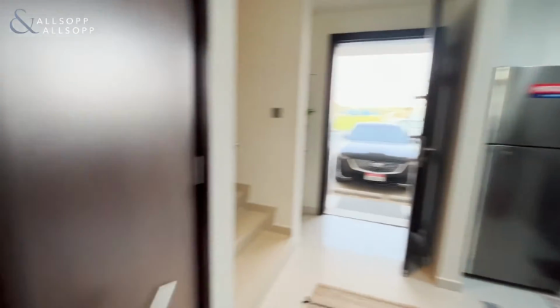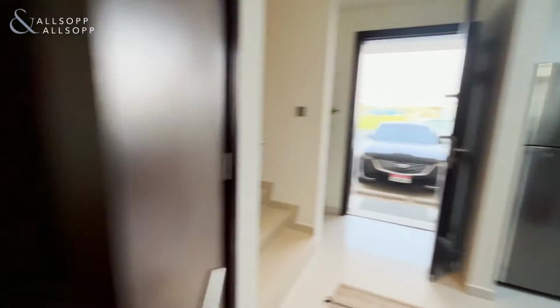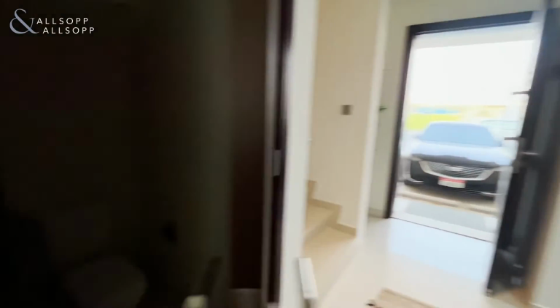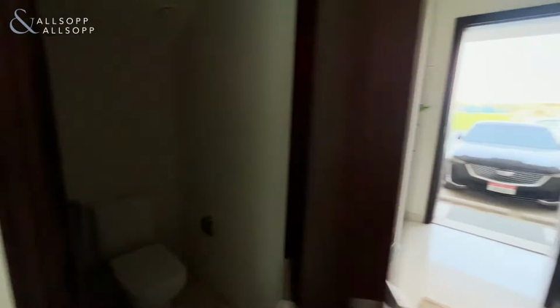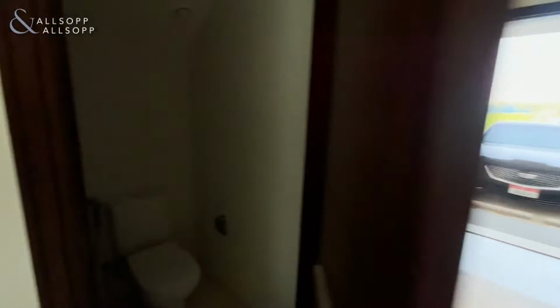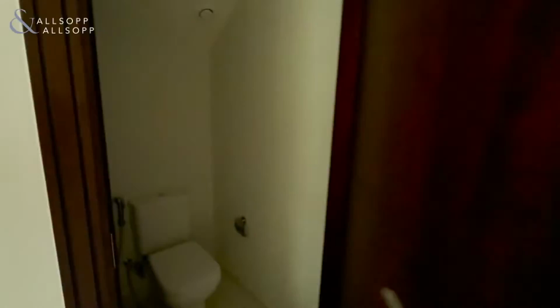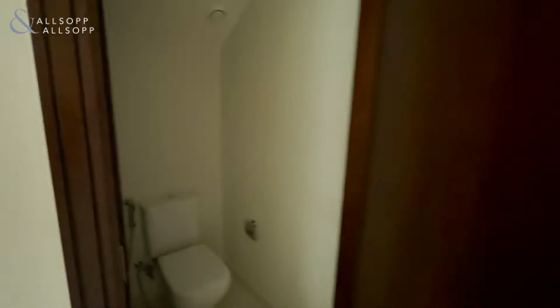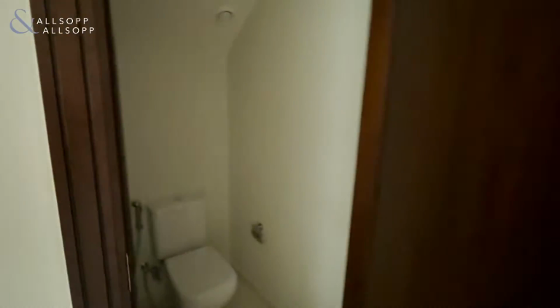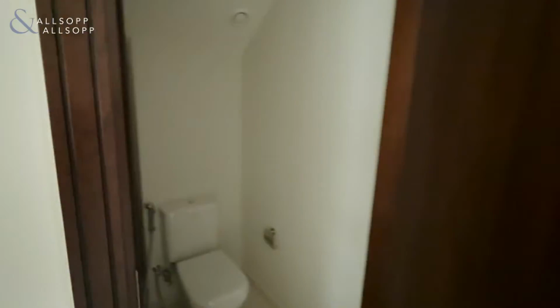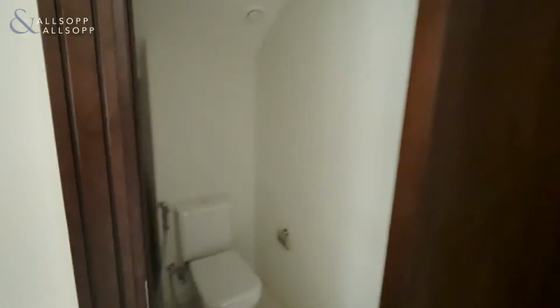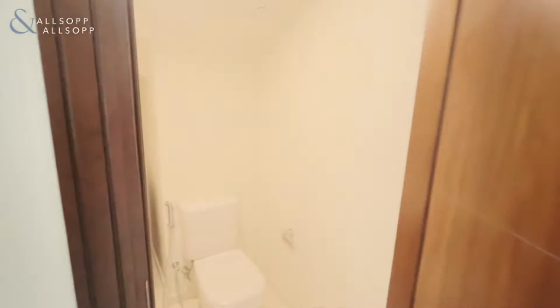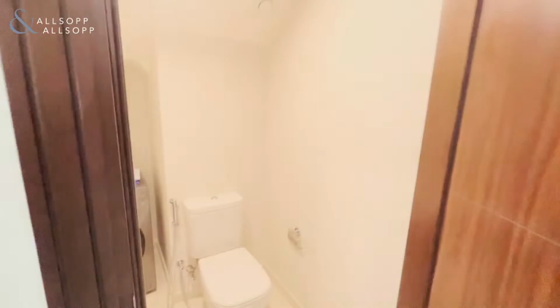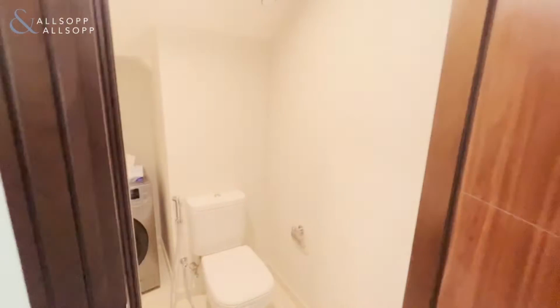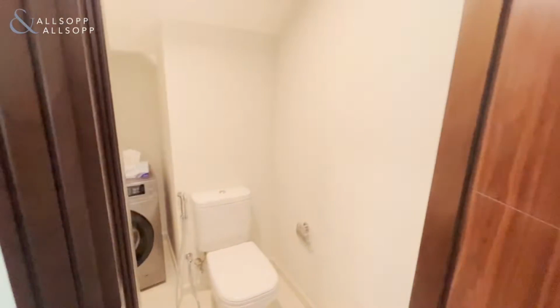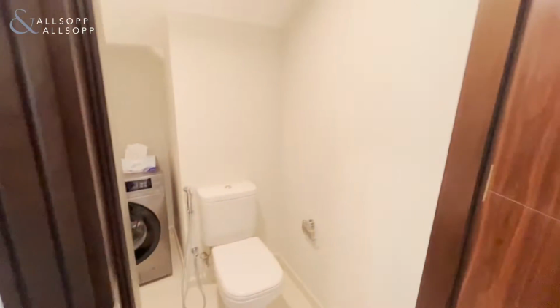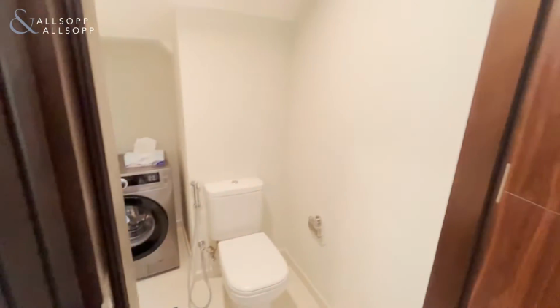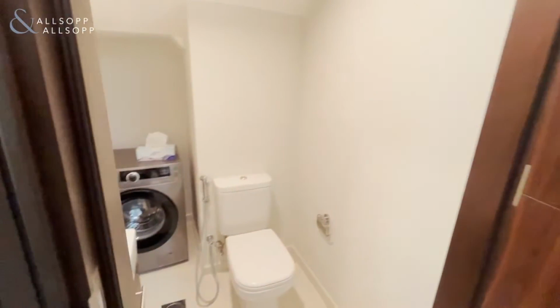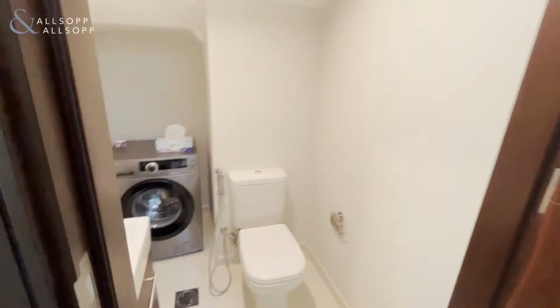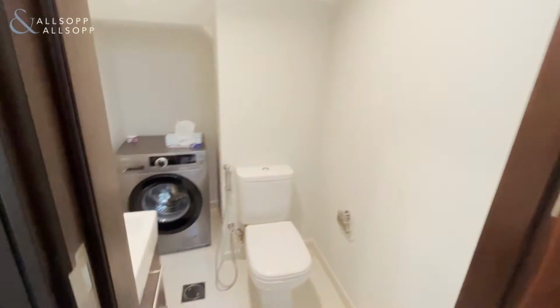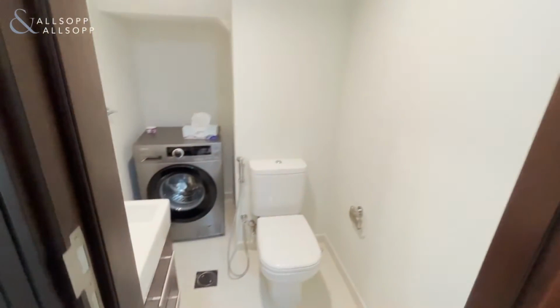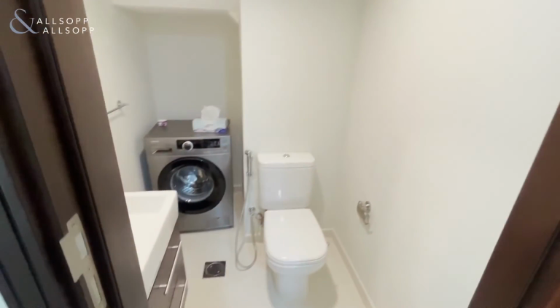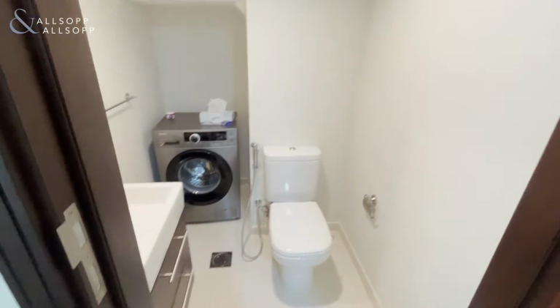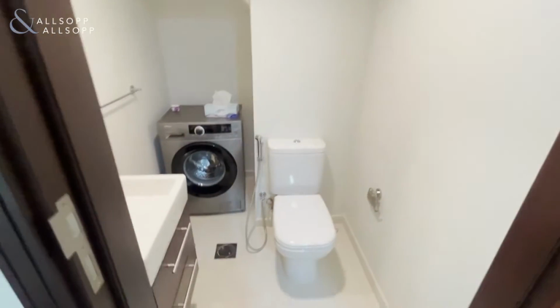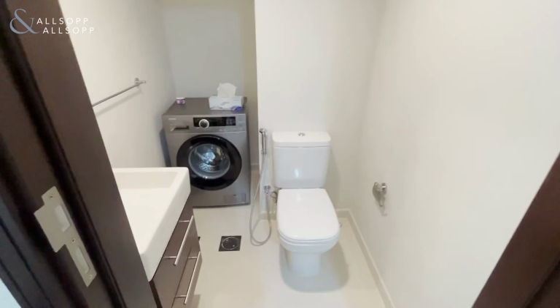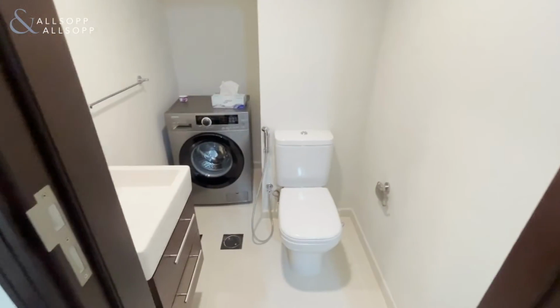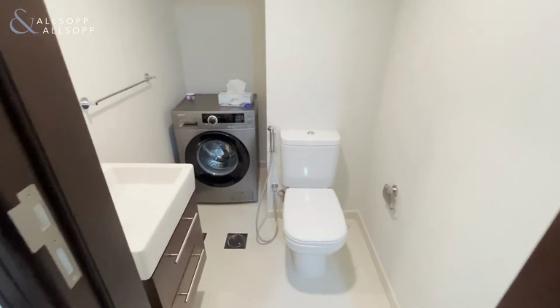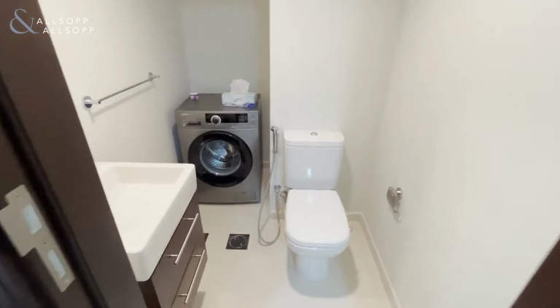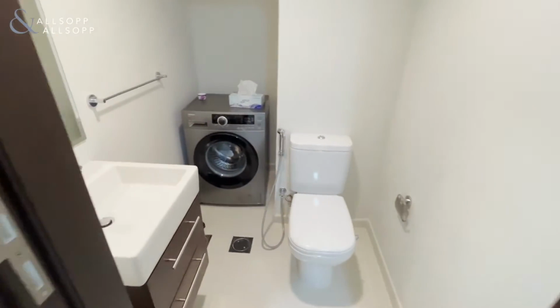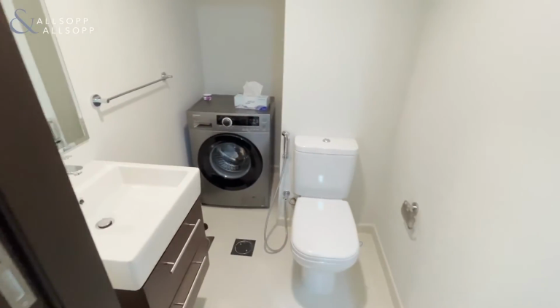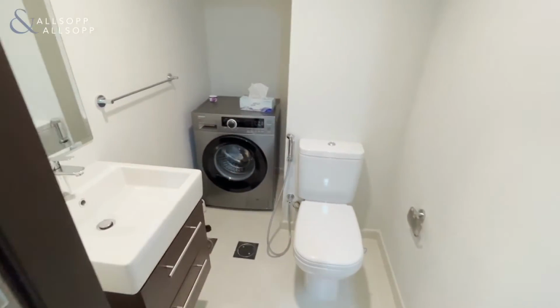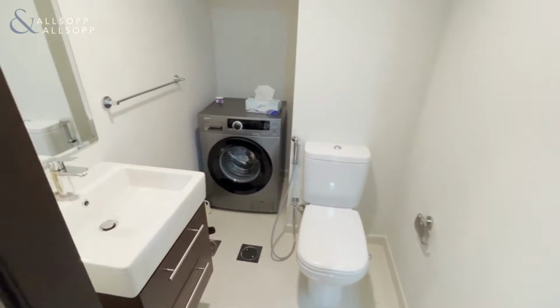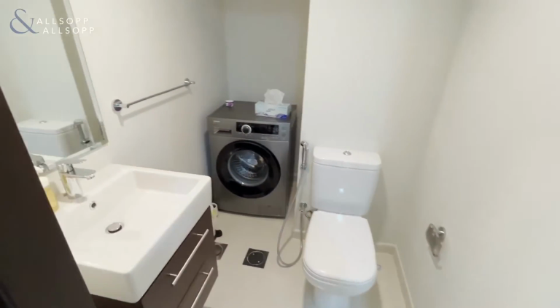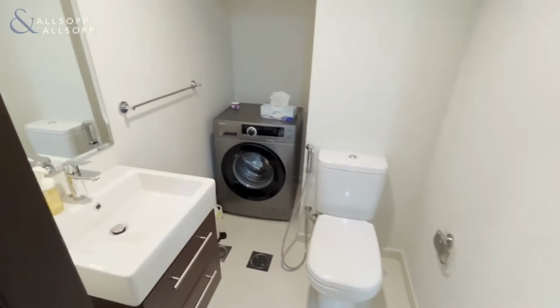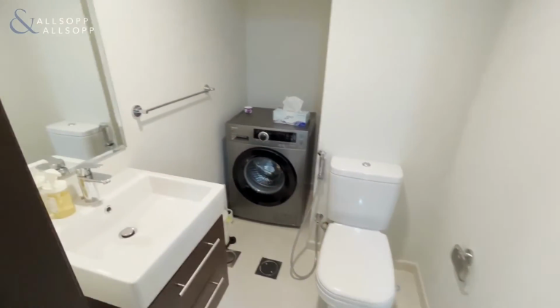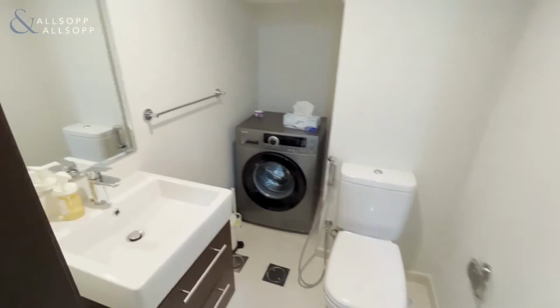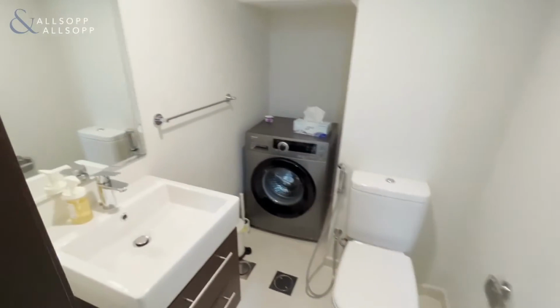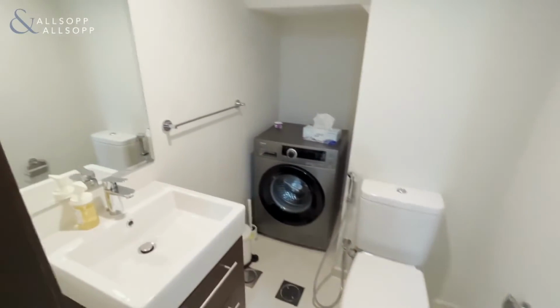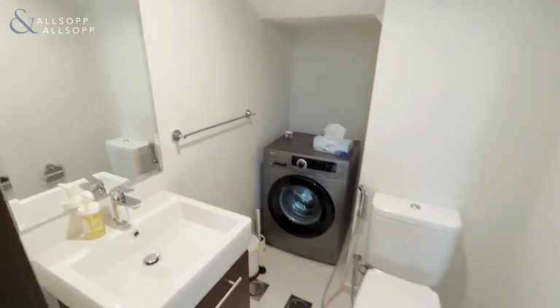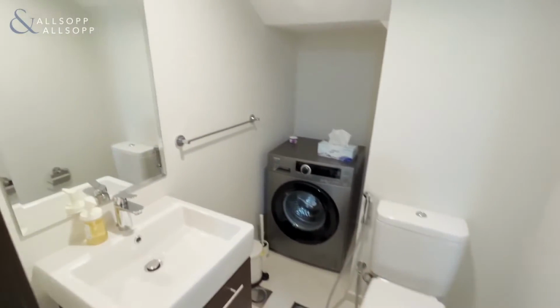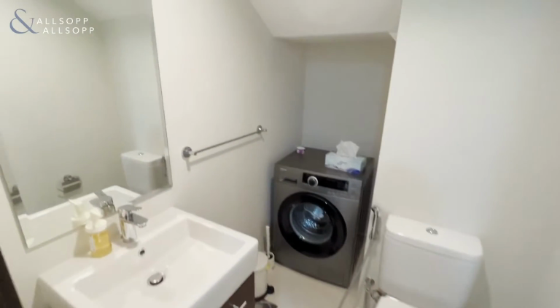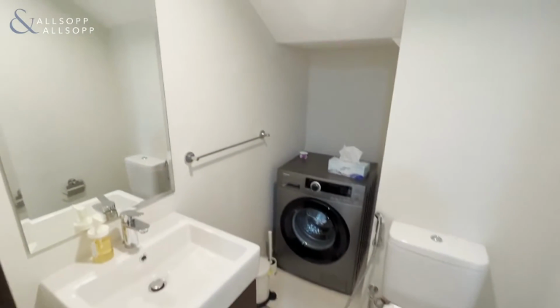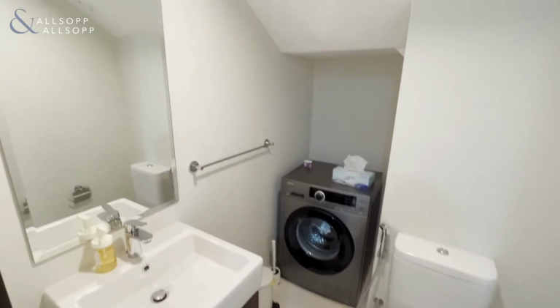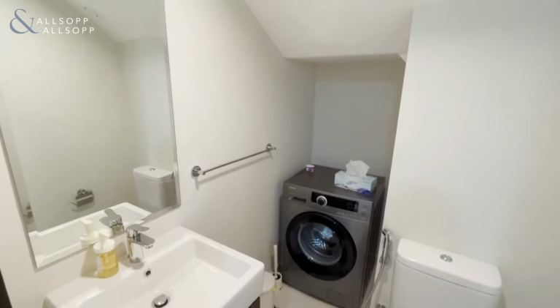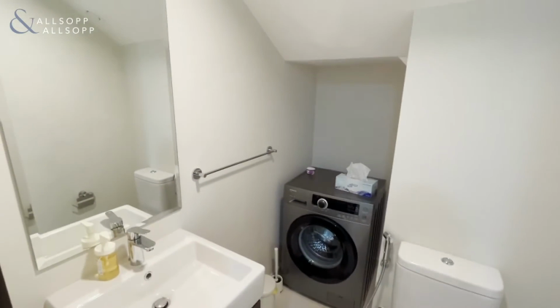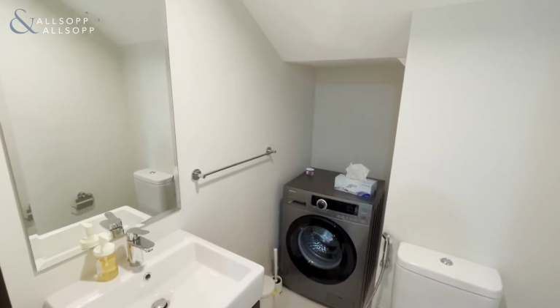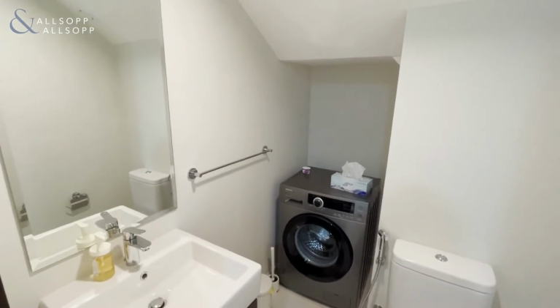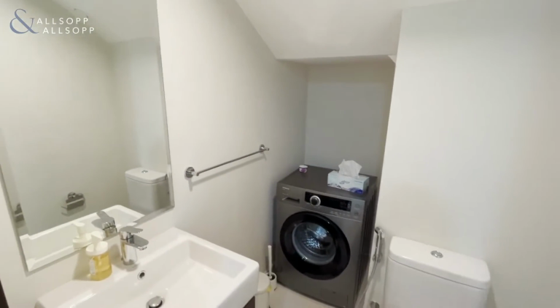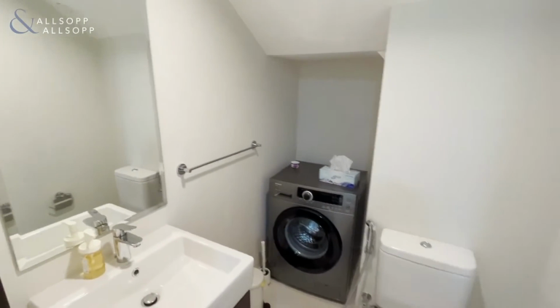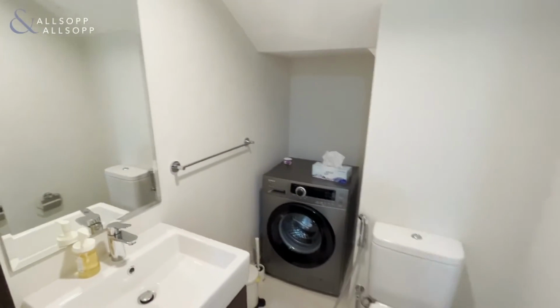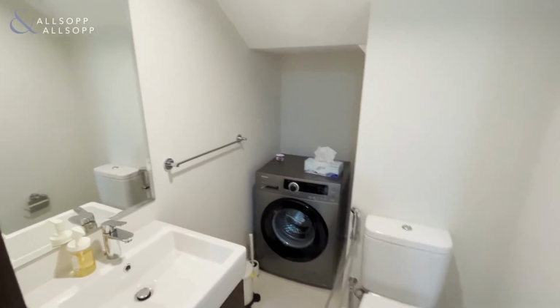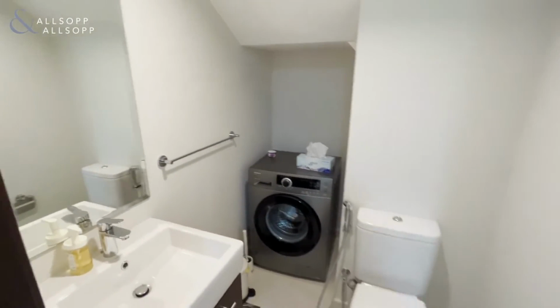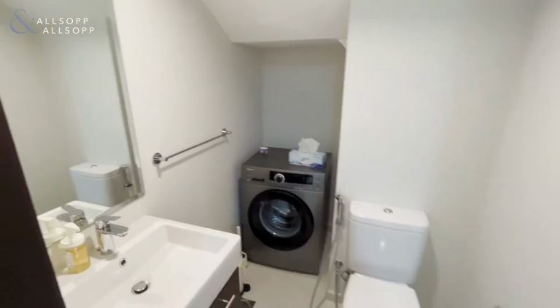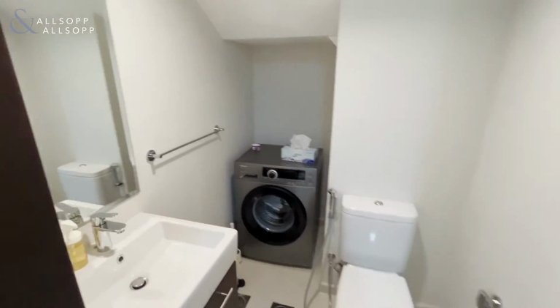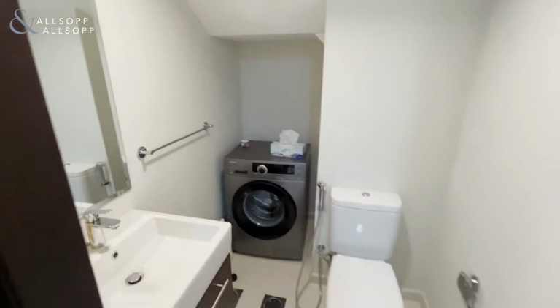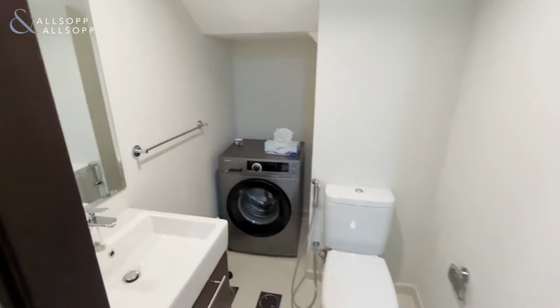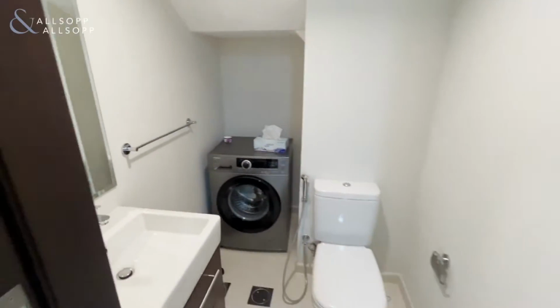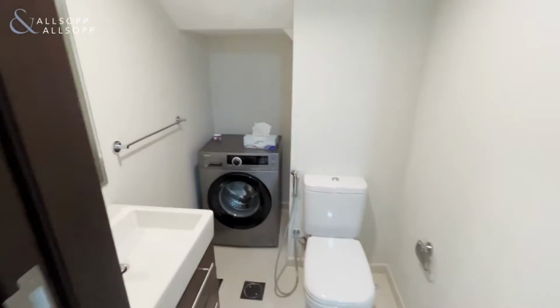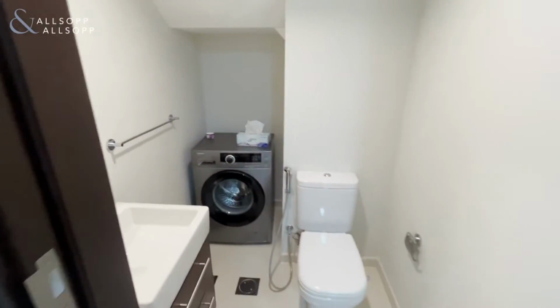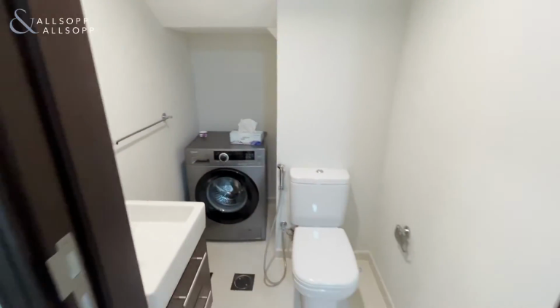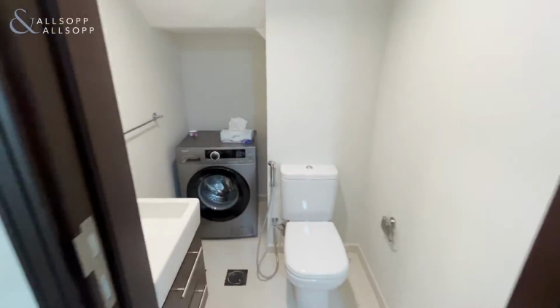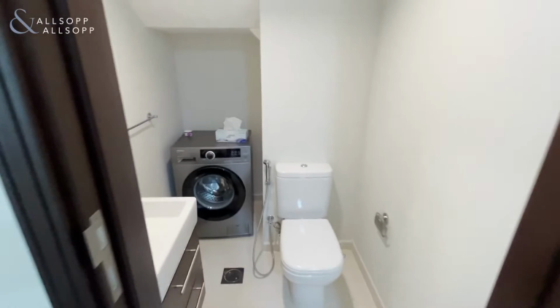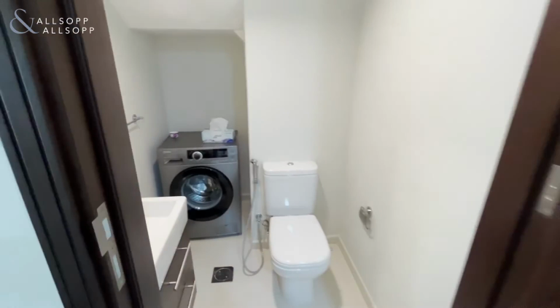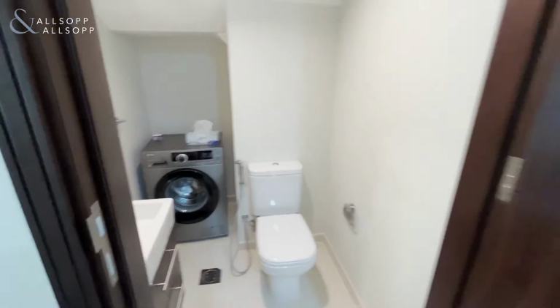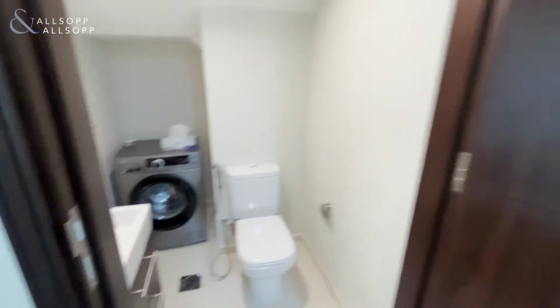Under the stairs there is a downstairs toilet and basin with a space for your washing machine.